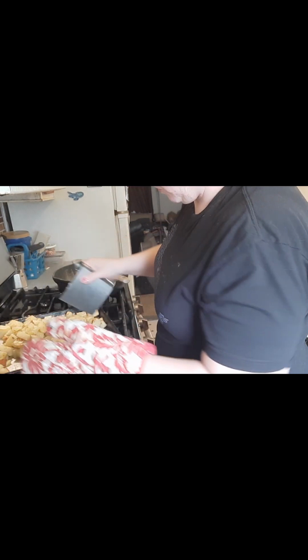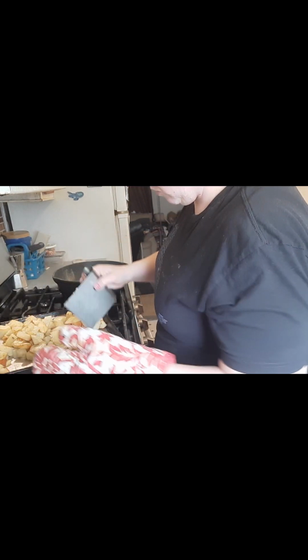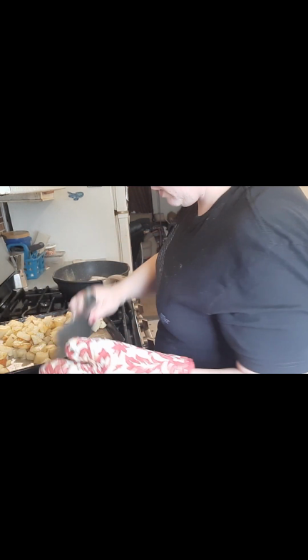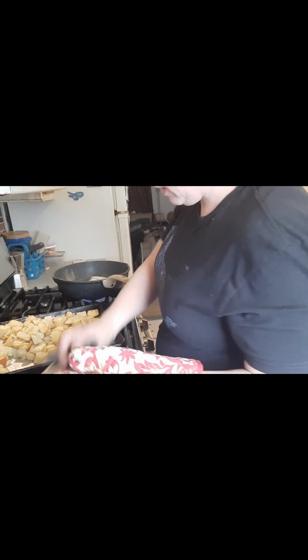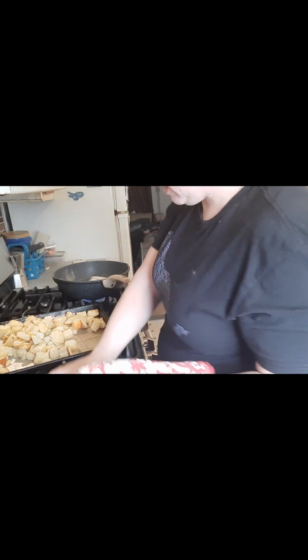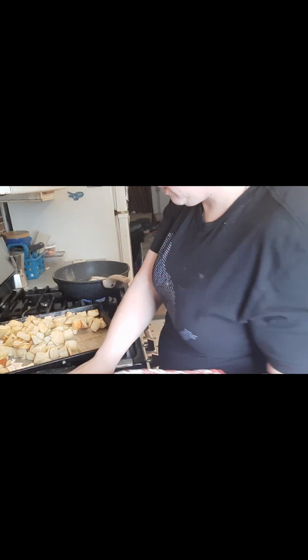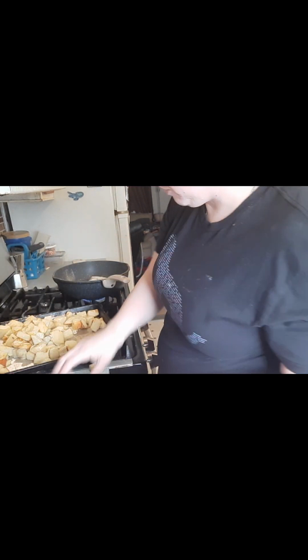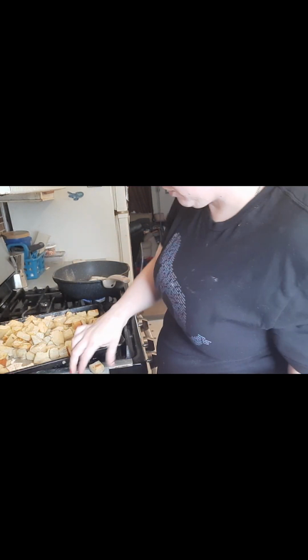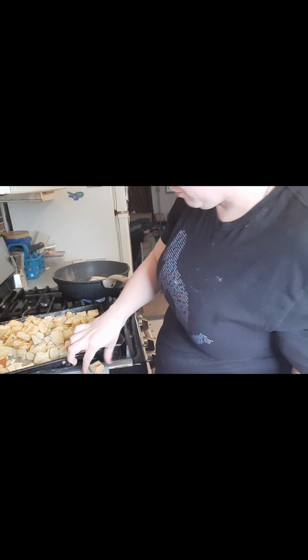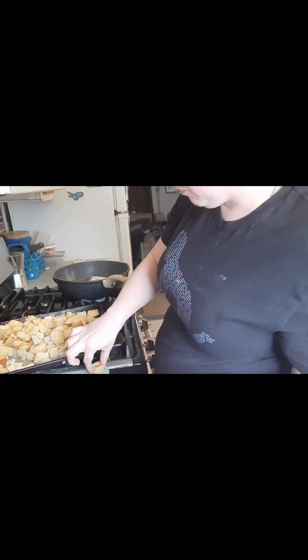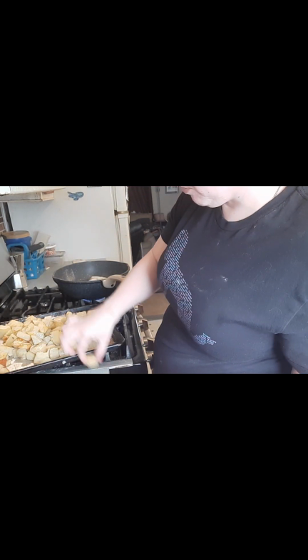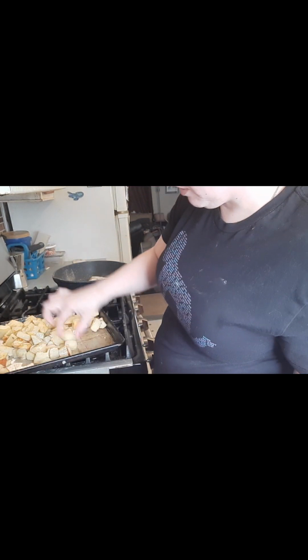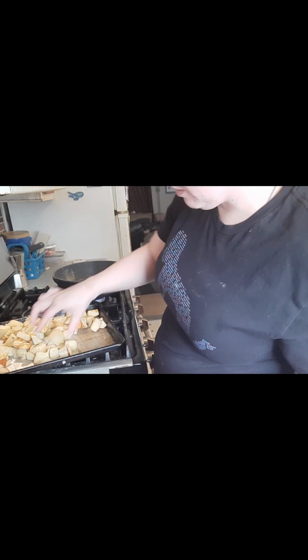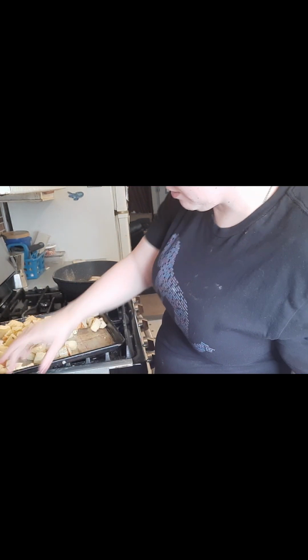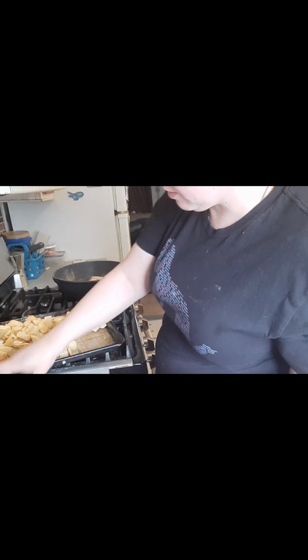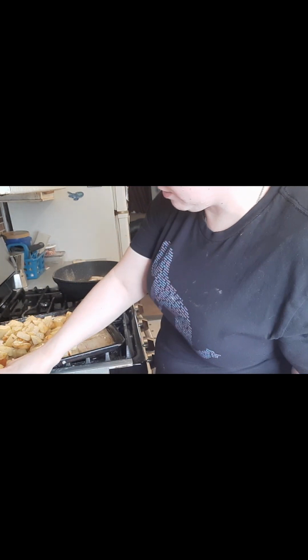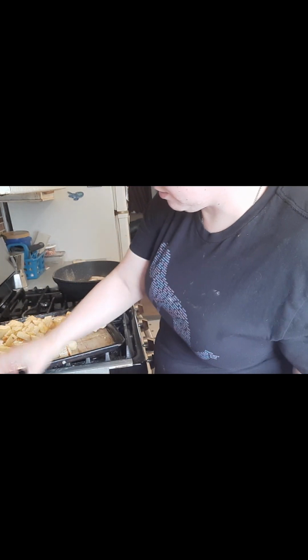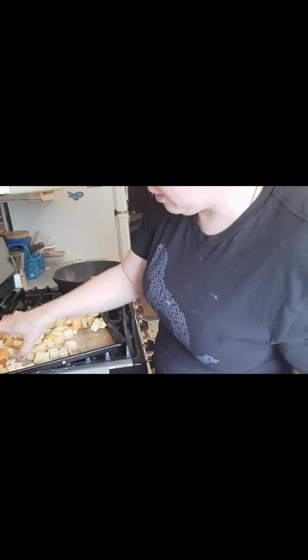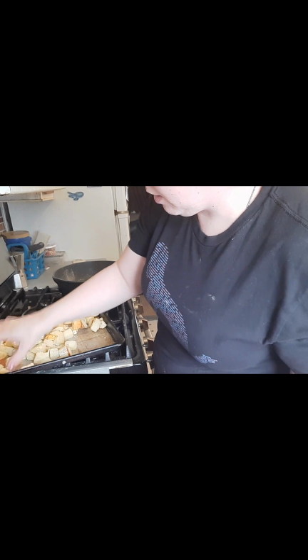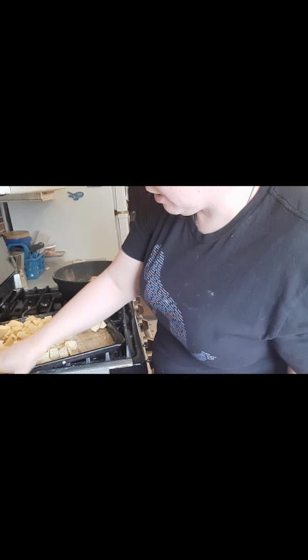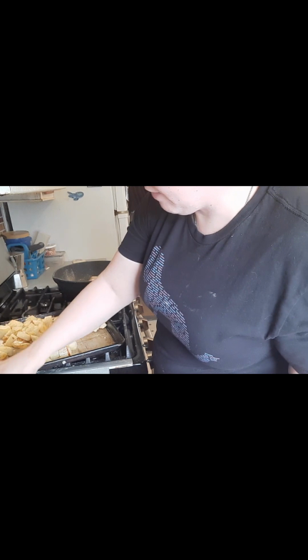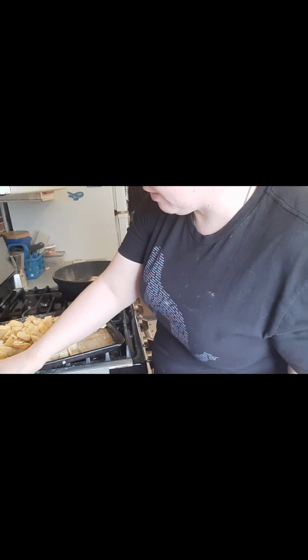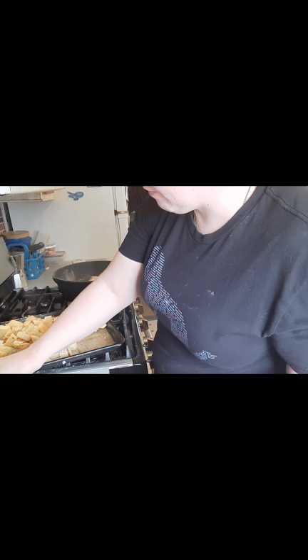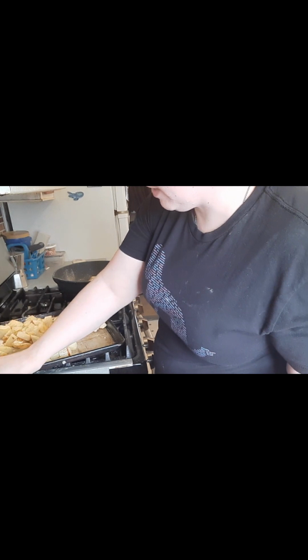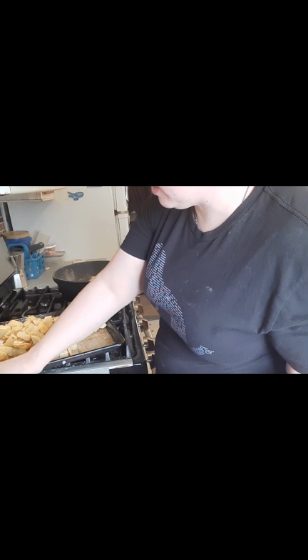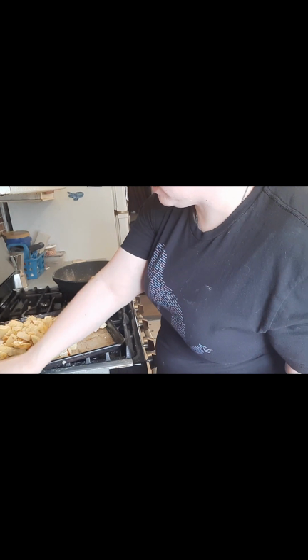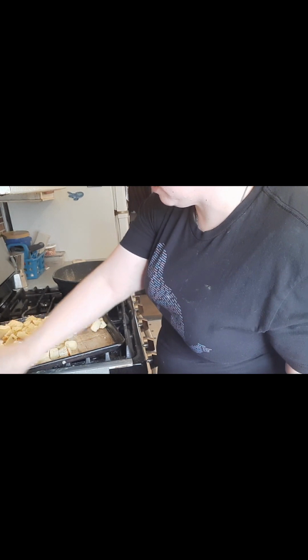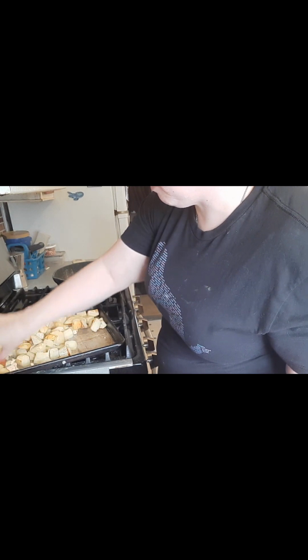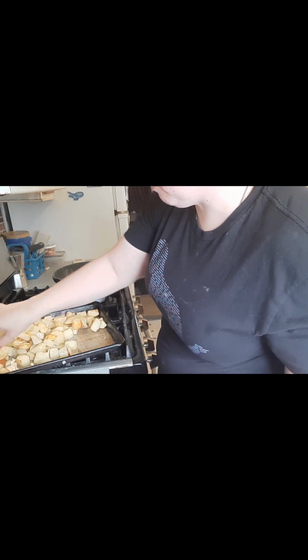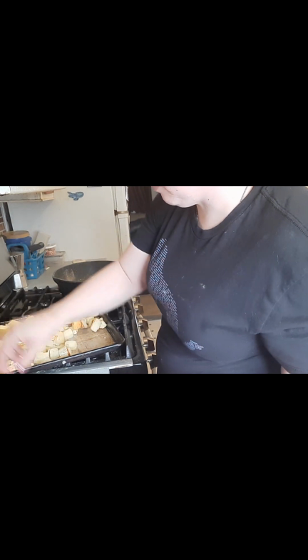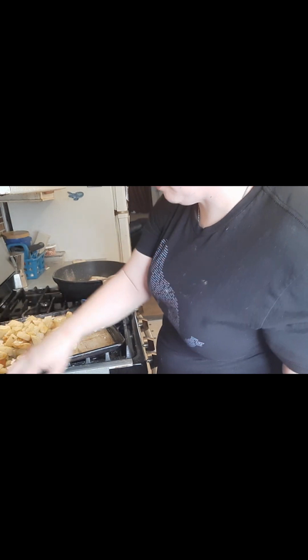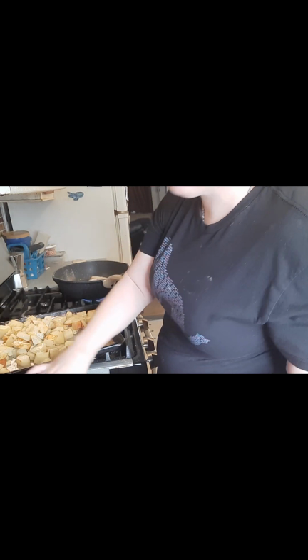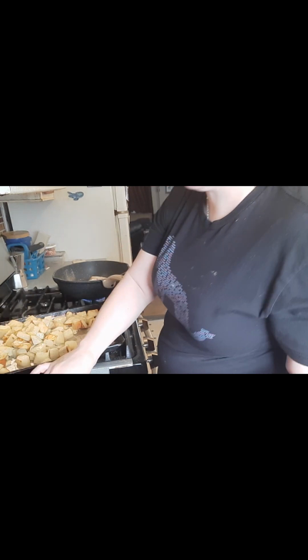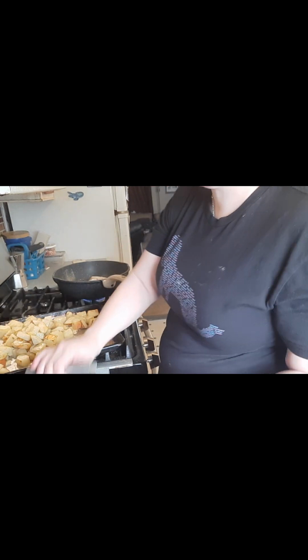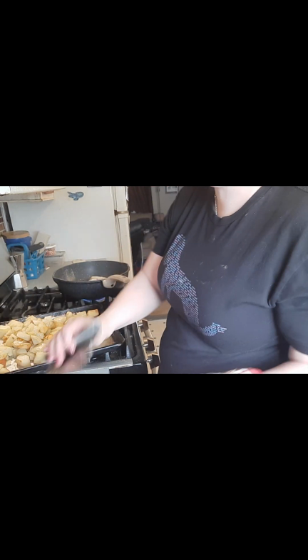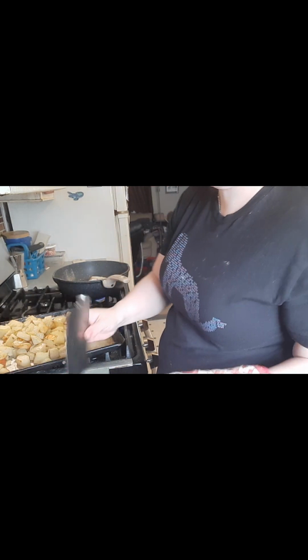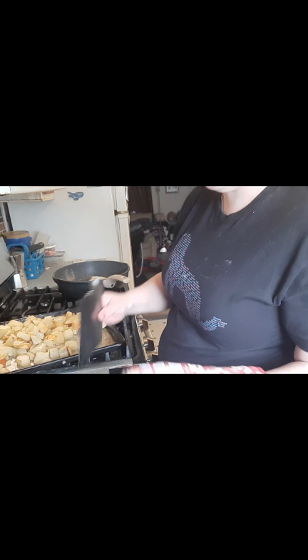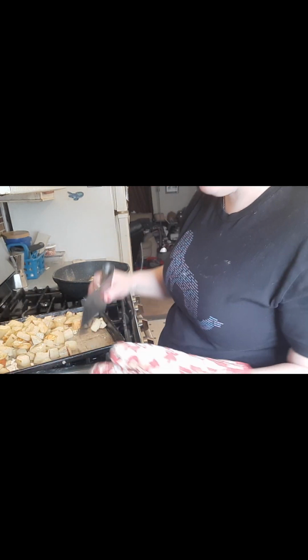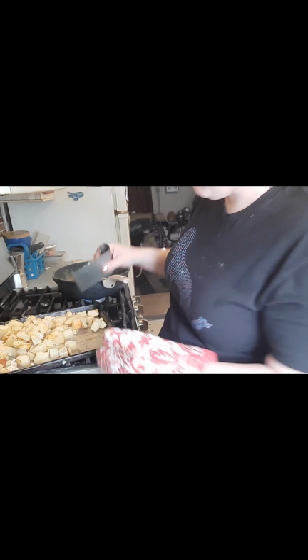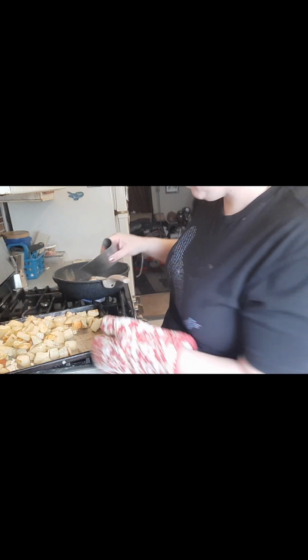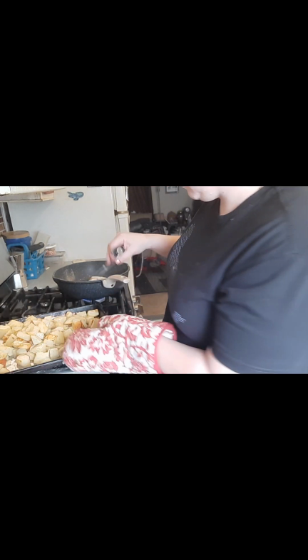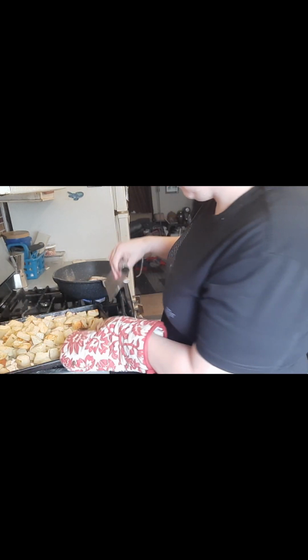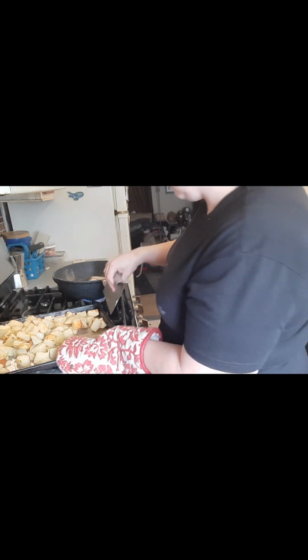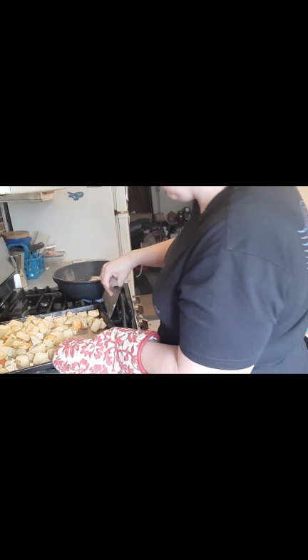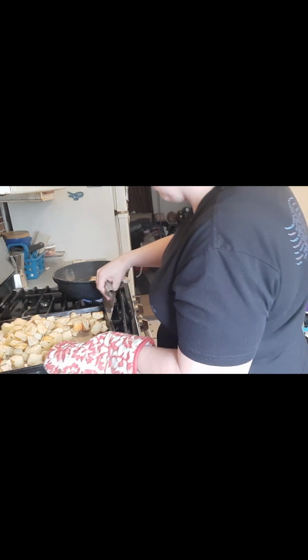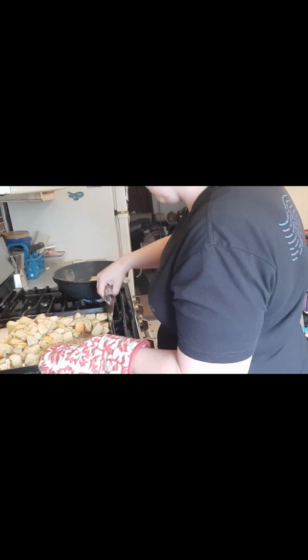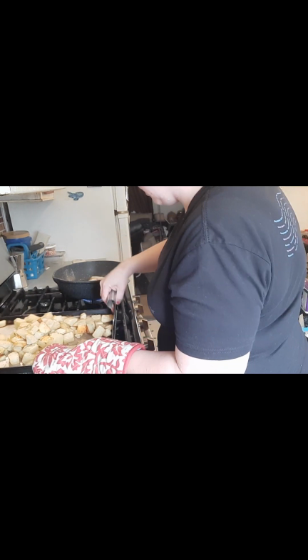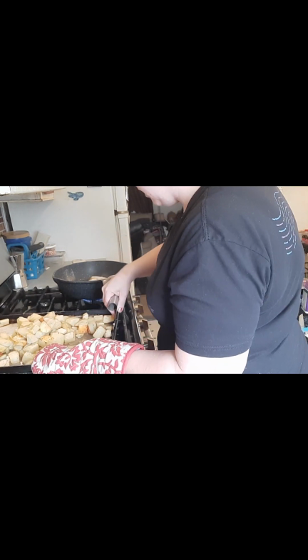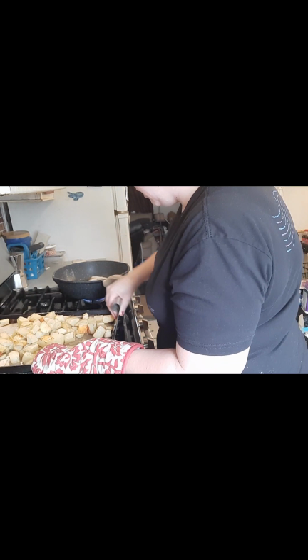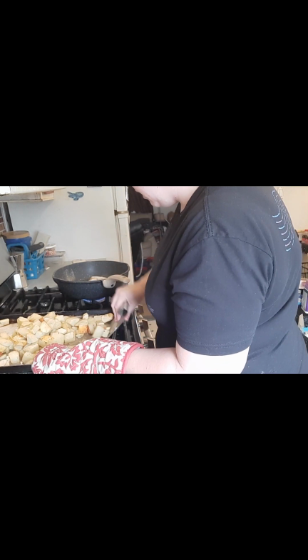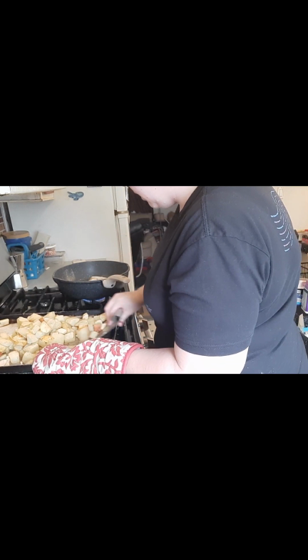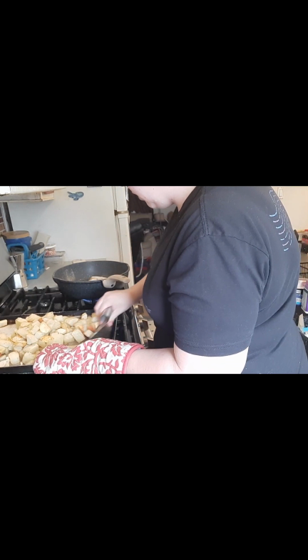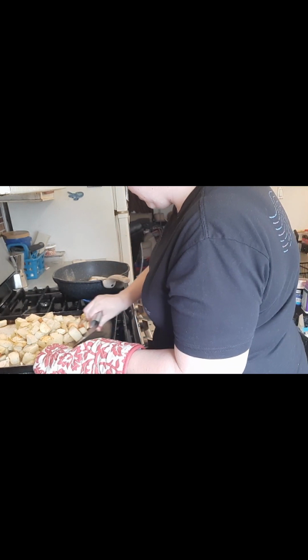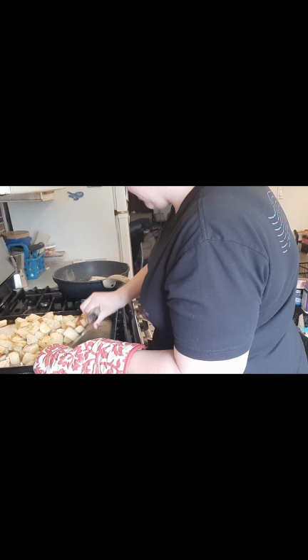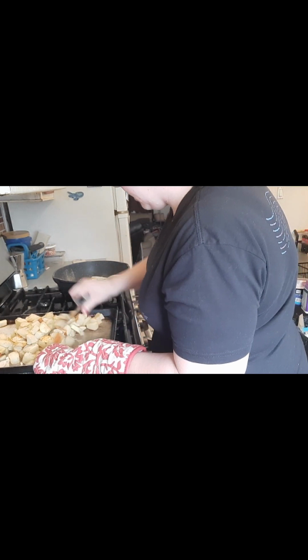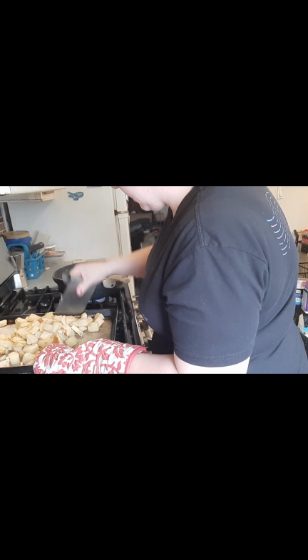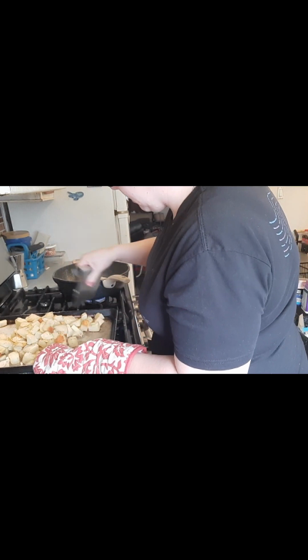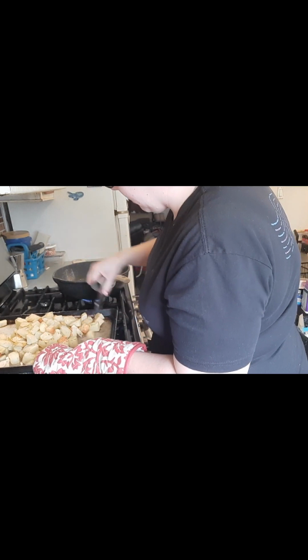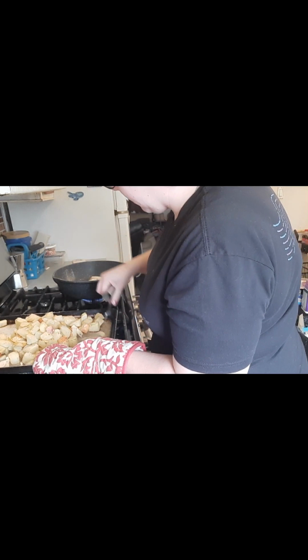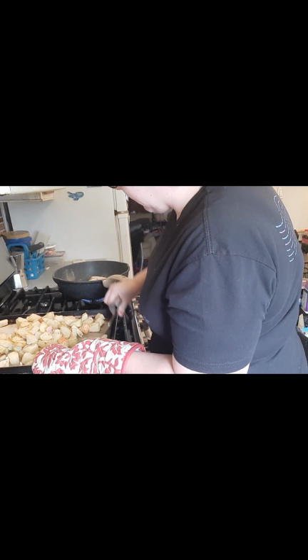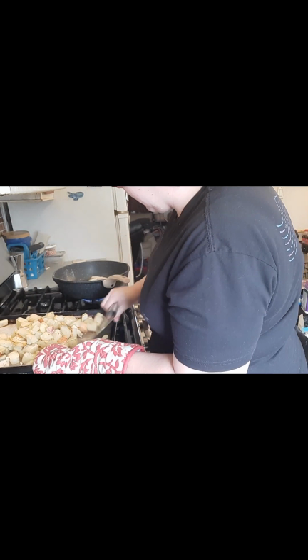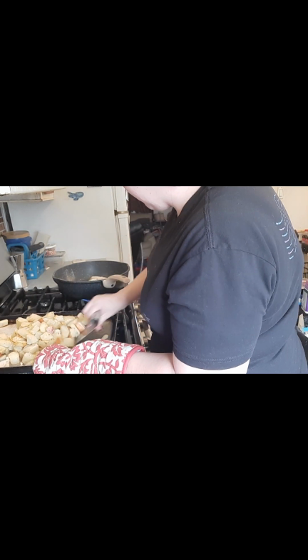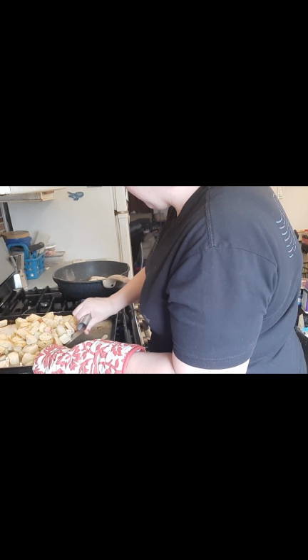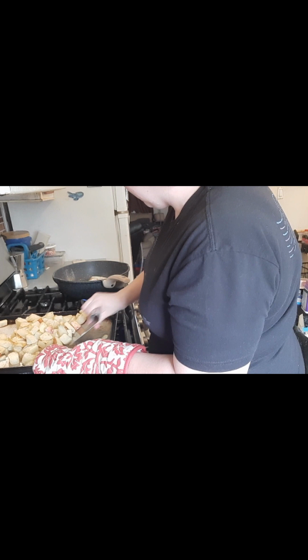What did I do so wrong? I've never had it stick before. Of course it's sticking when I'm trying to do this for you guys on camera.